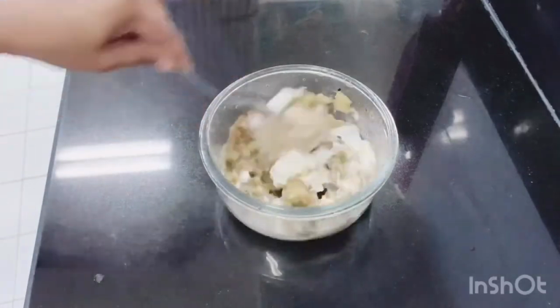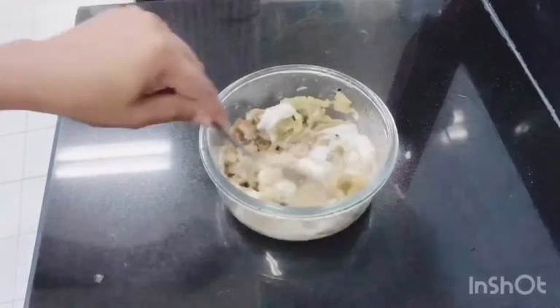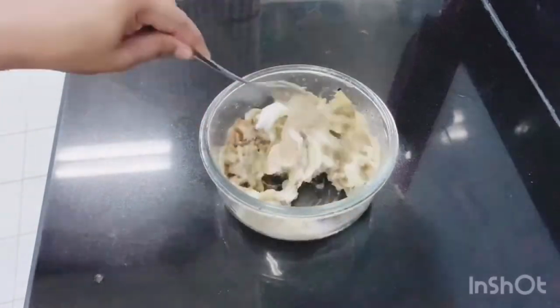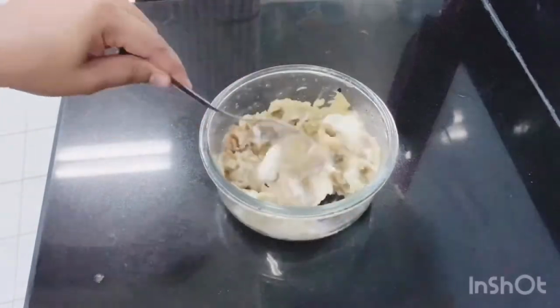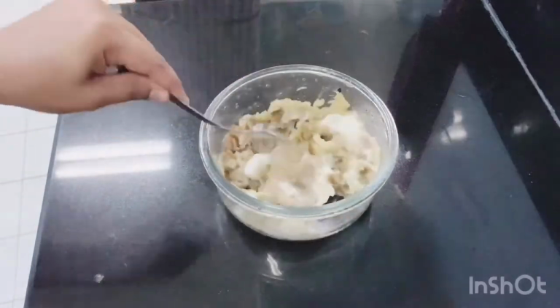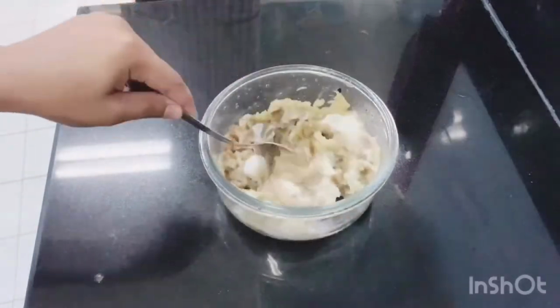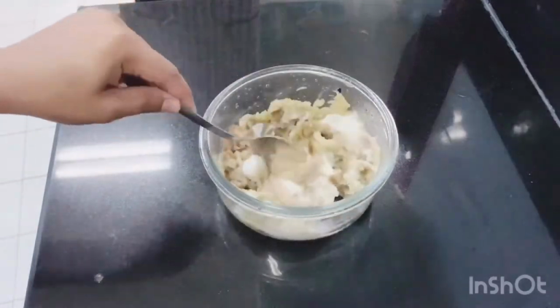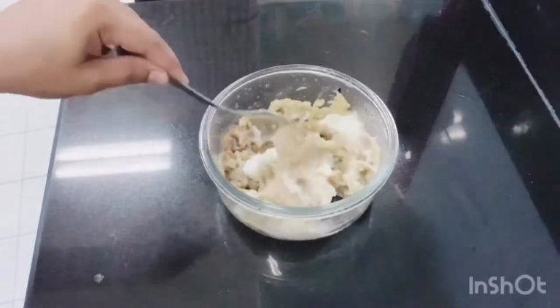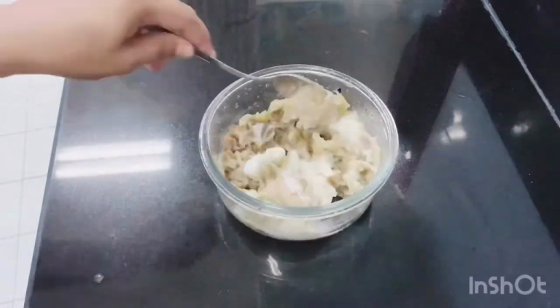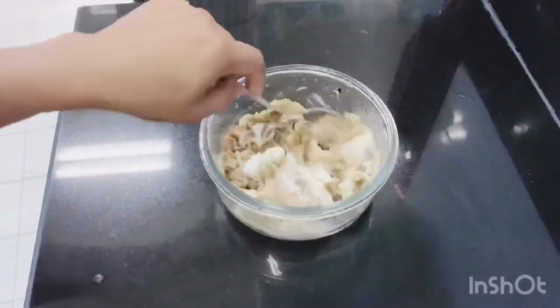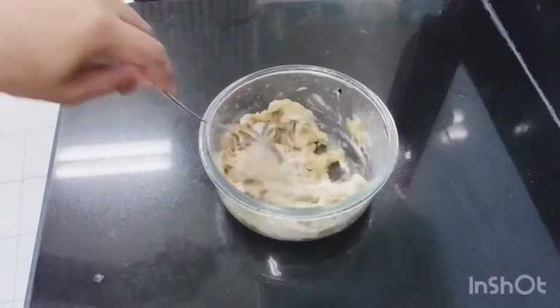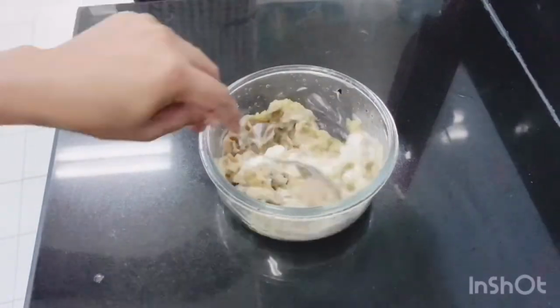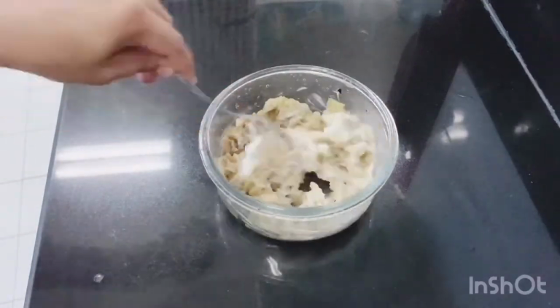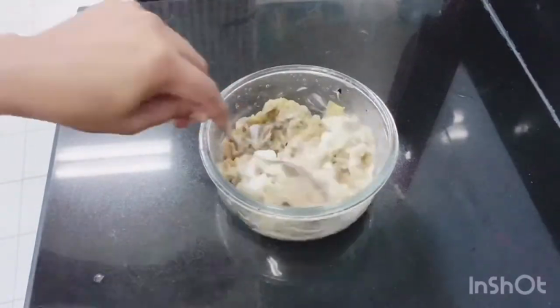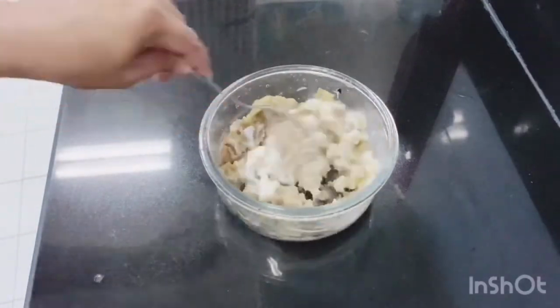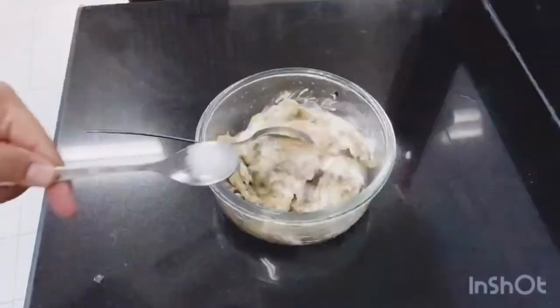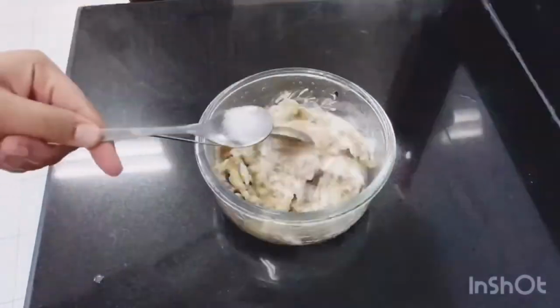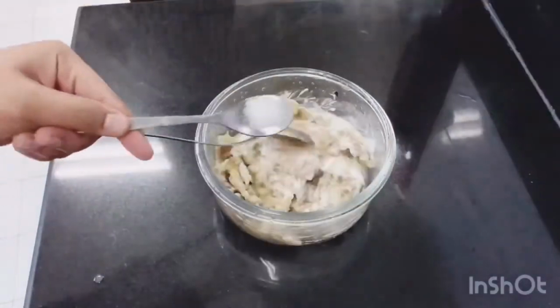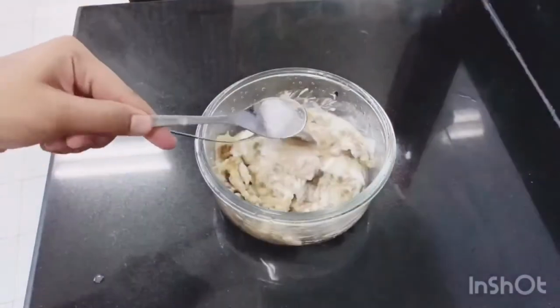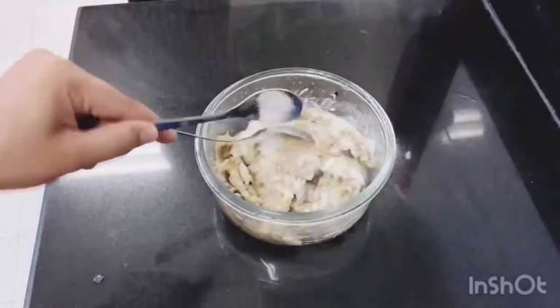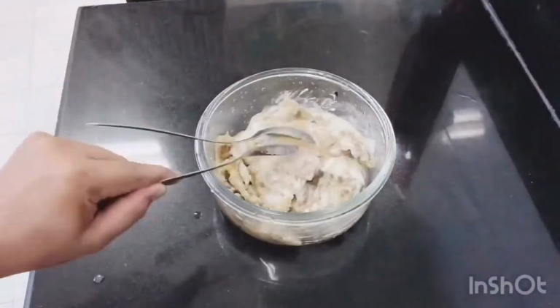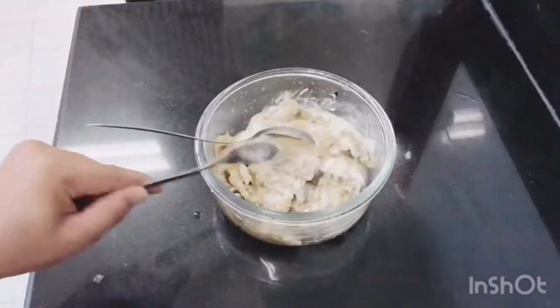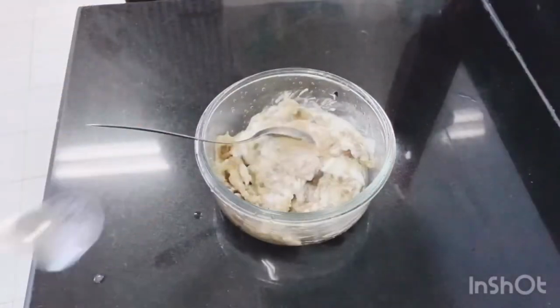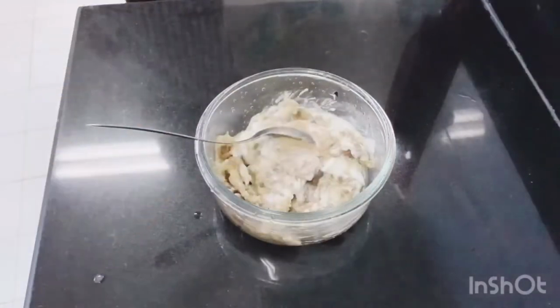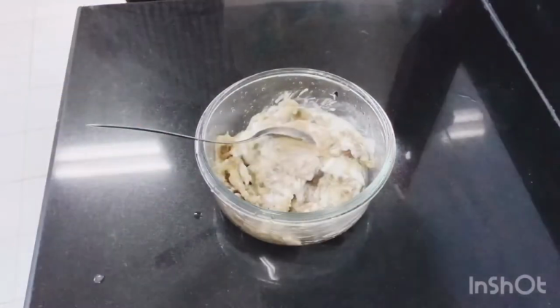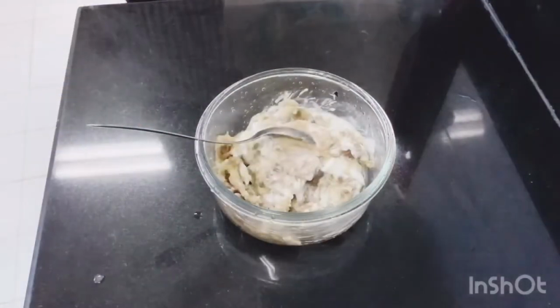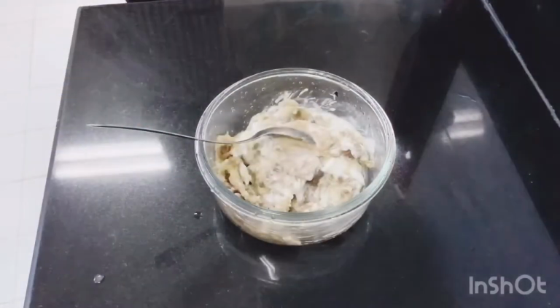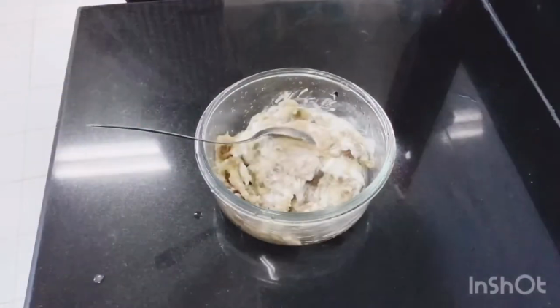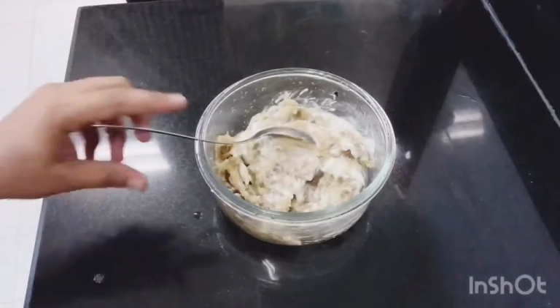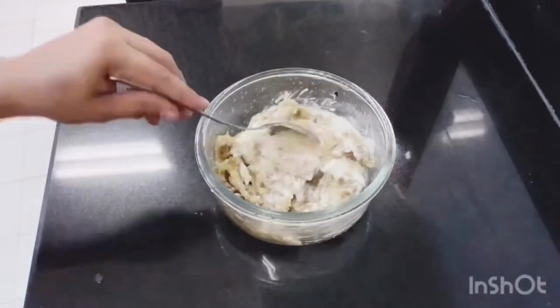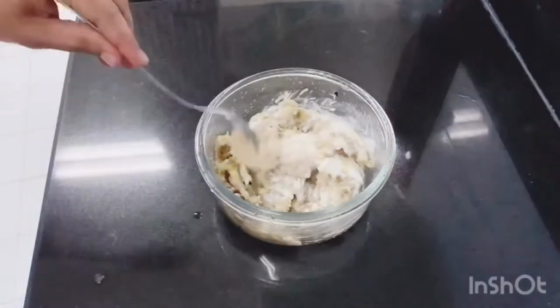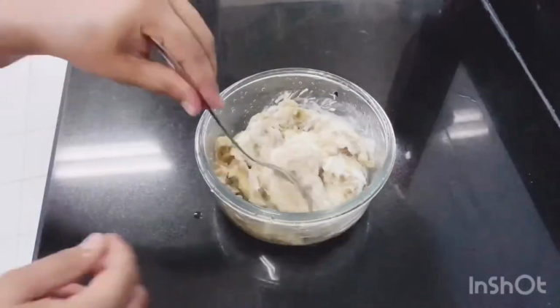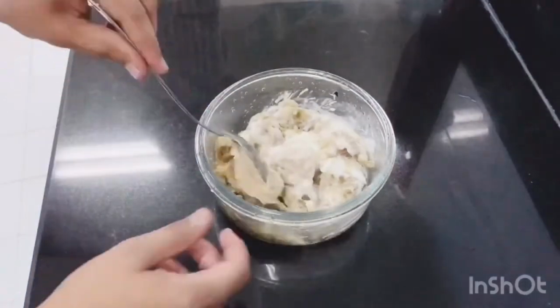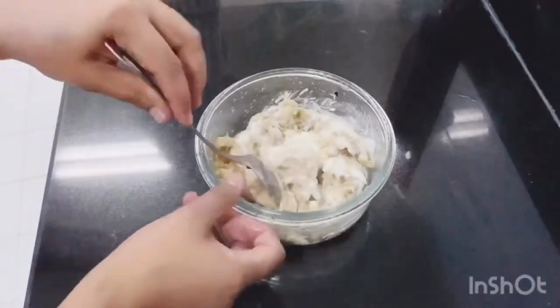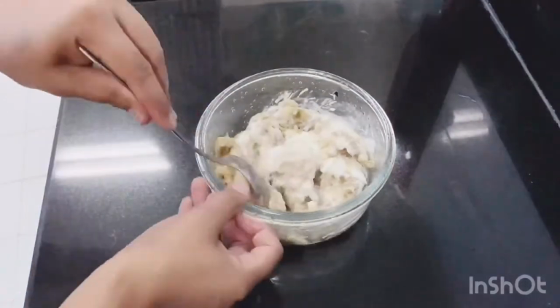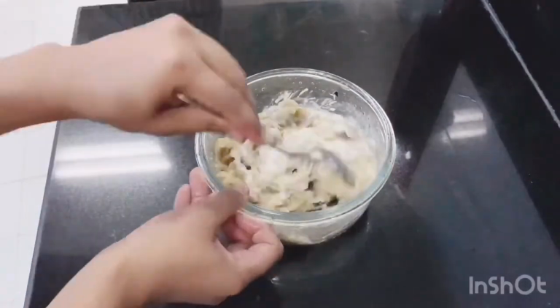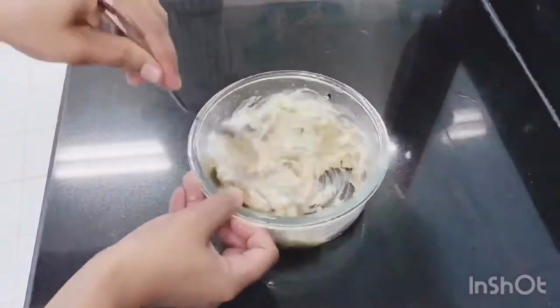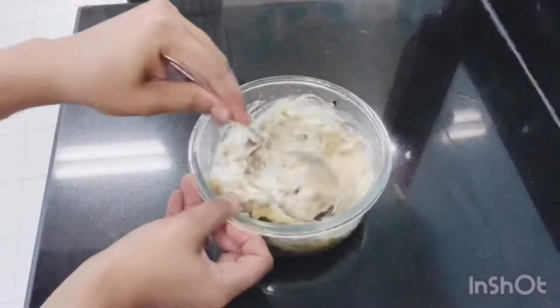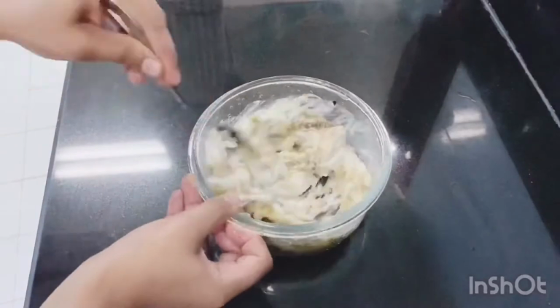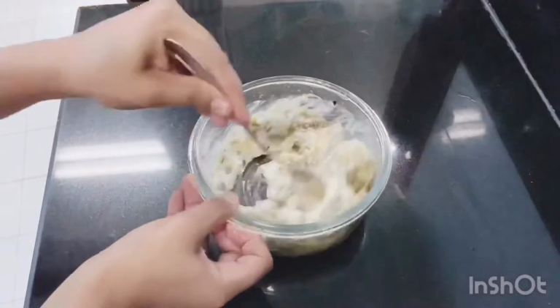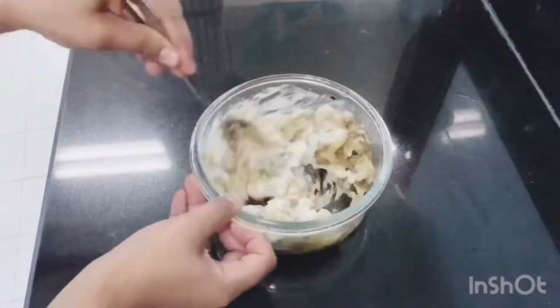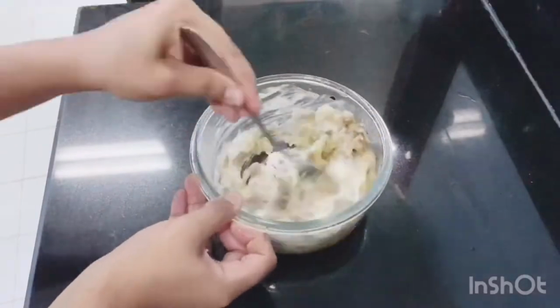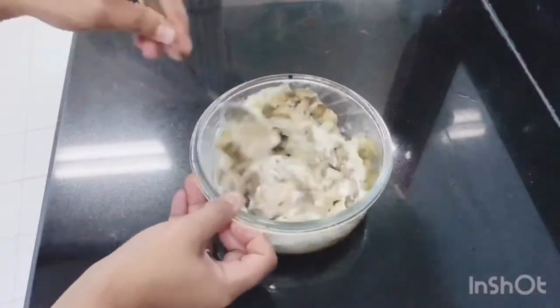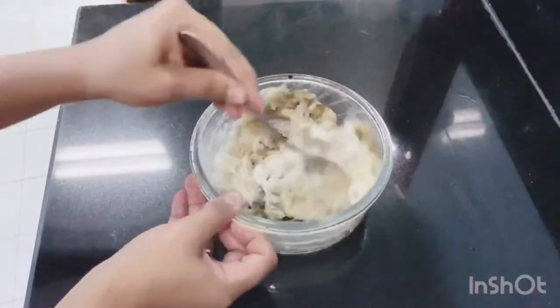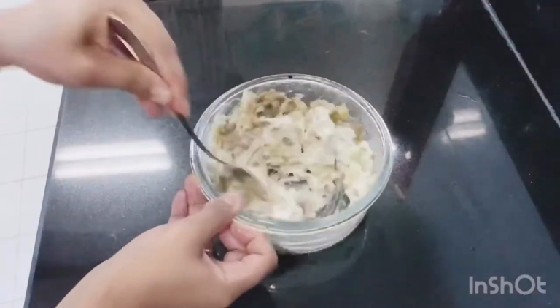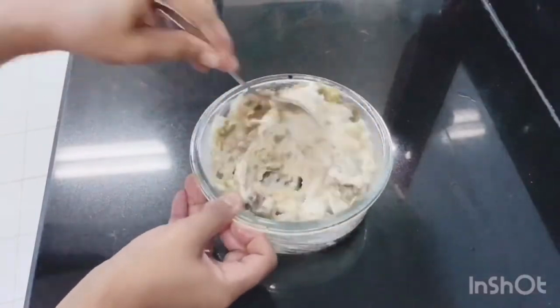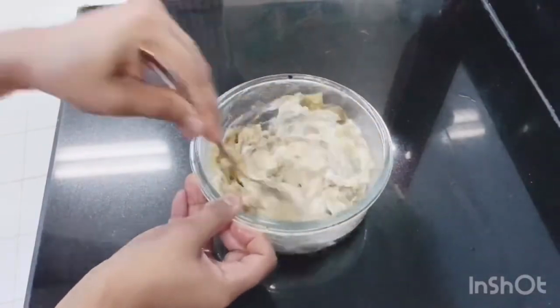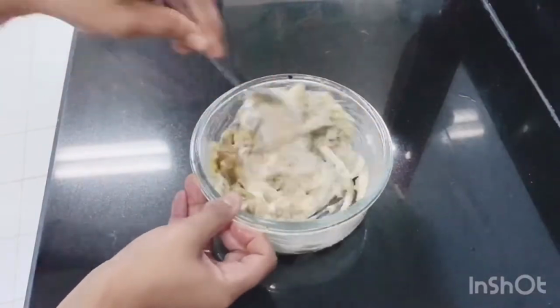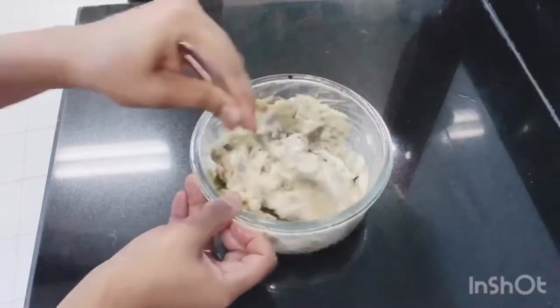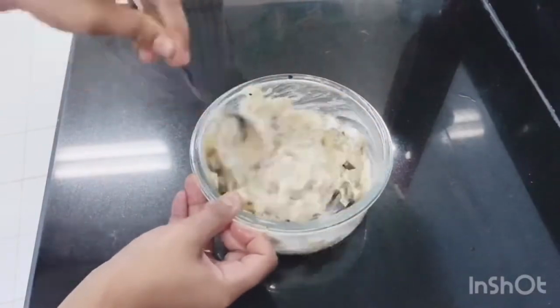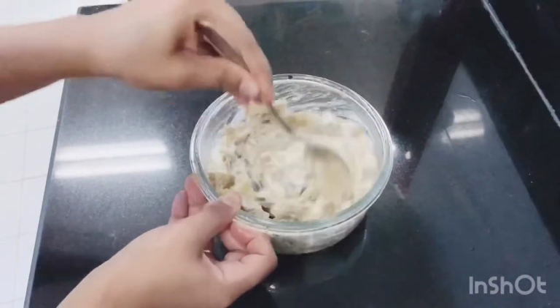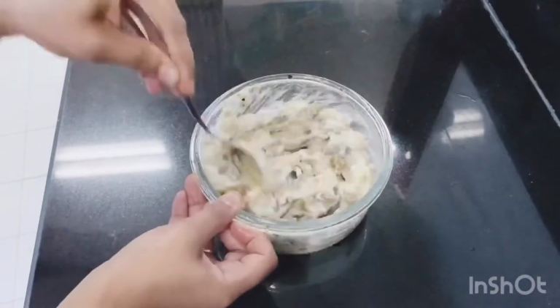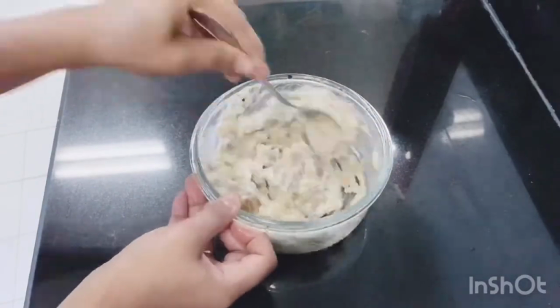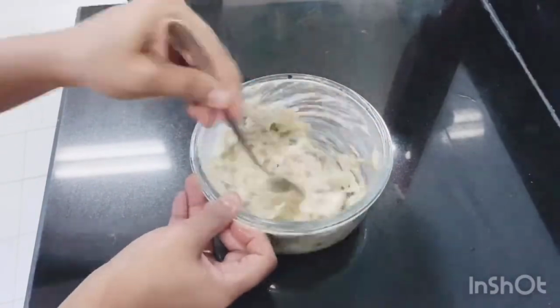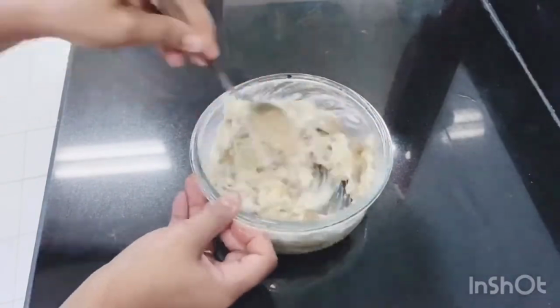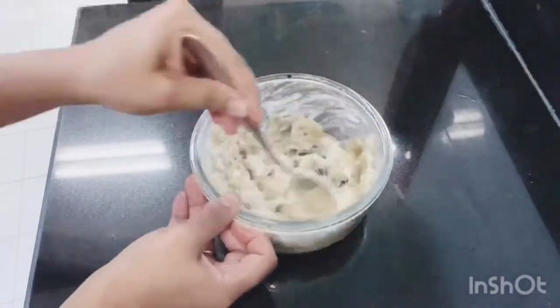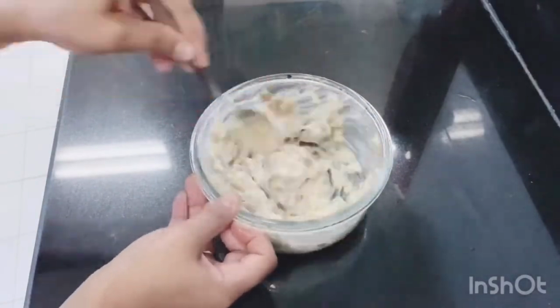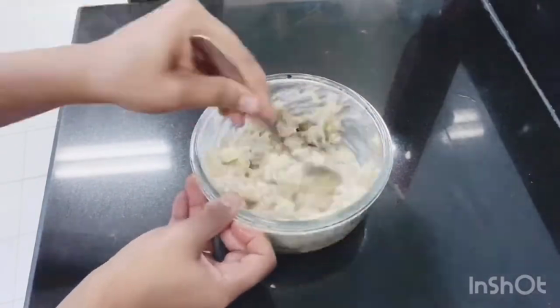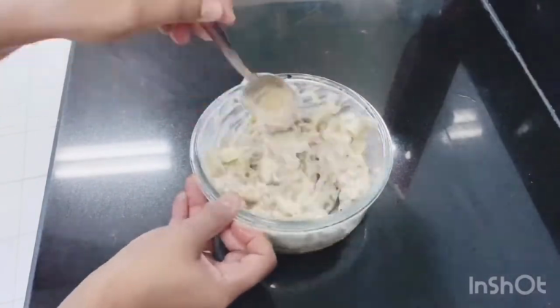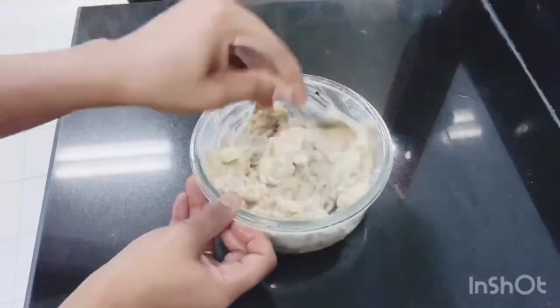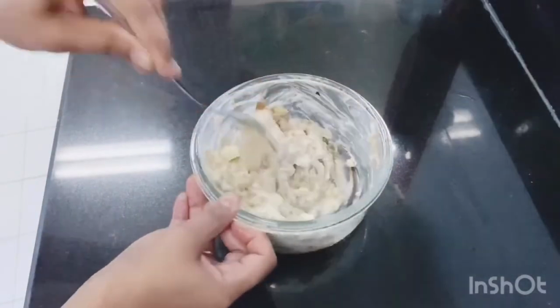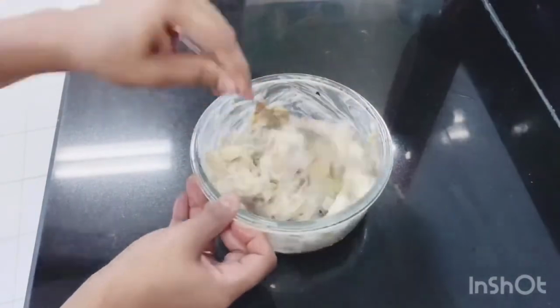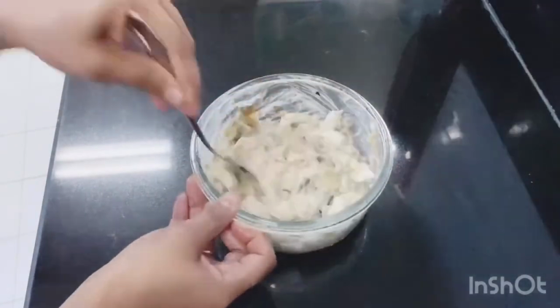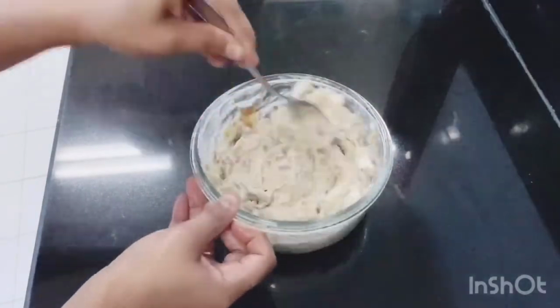It's simple, just a little bit. Mix it in. Now it's ready.